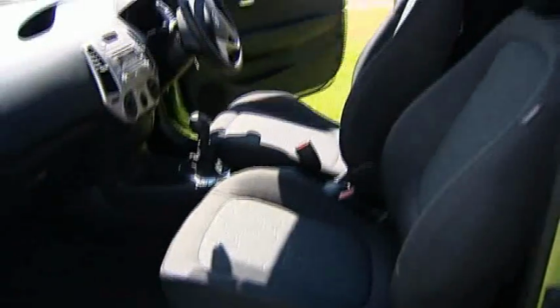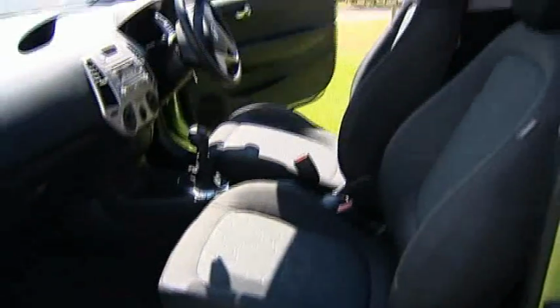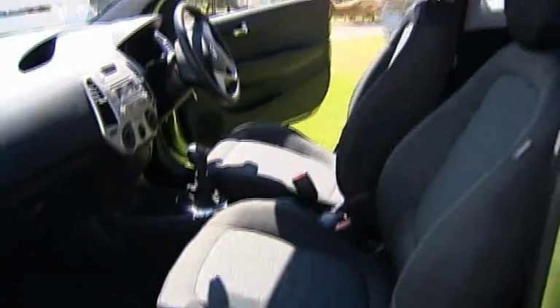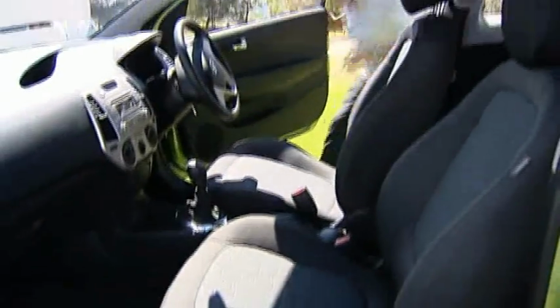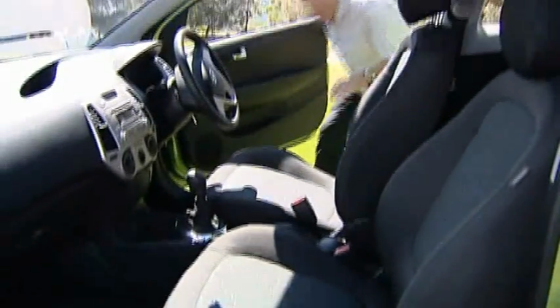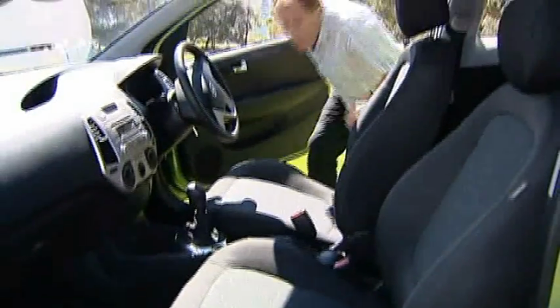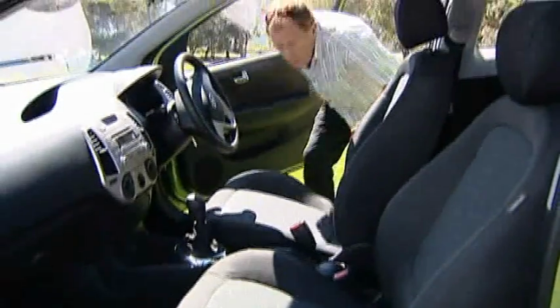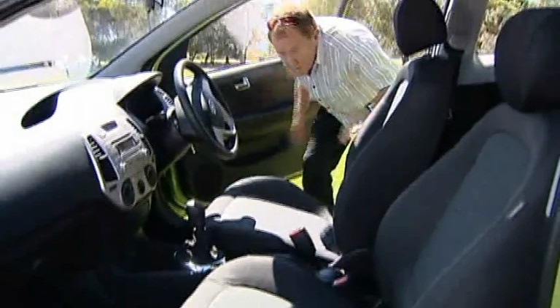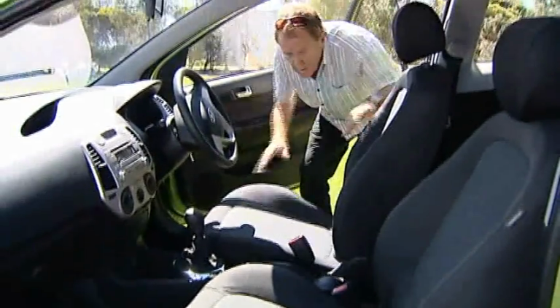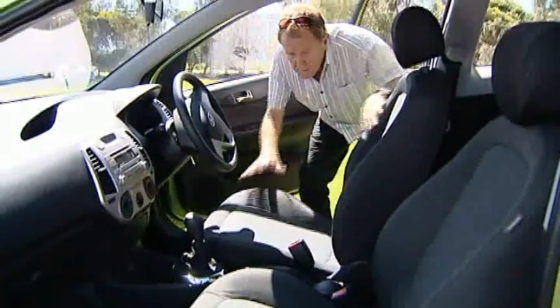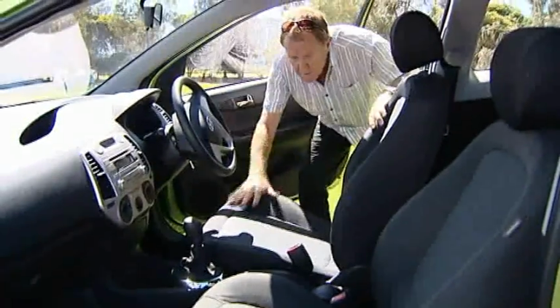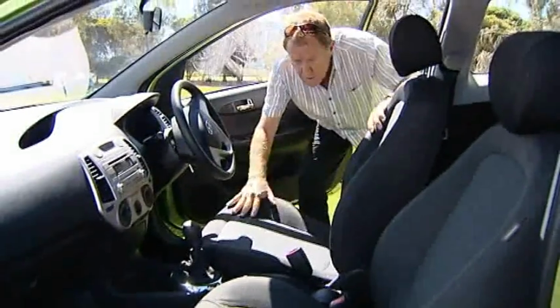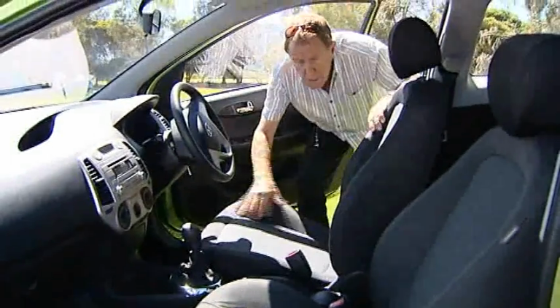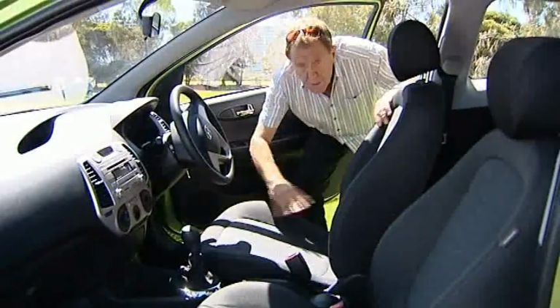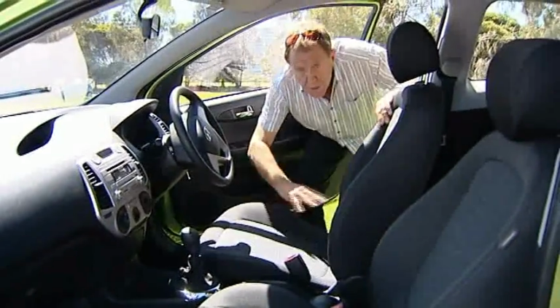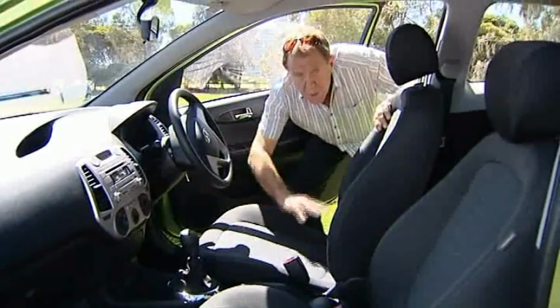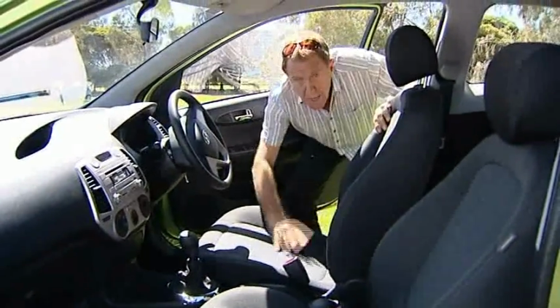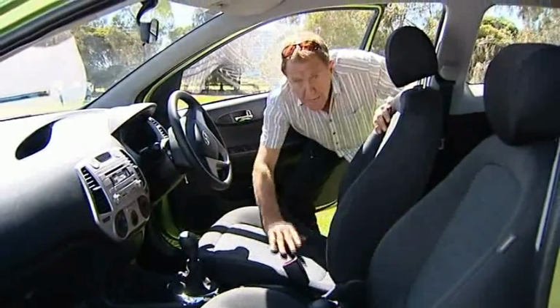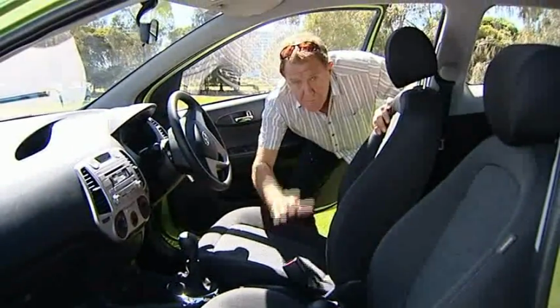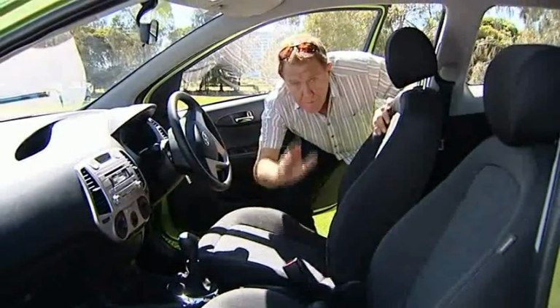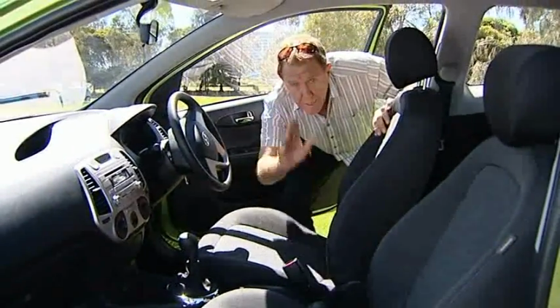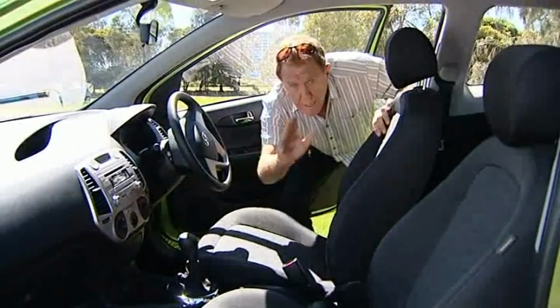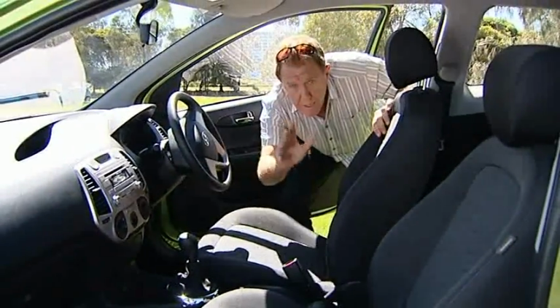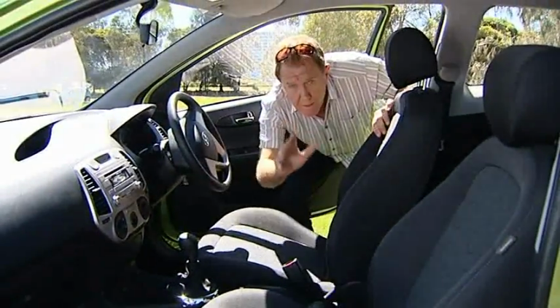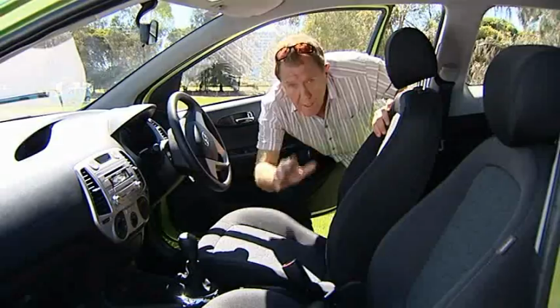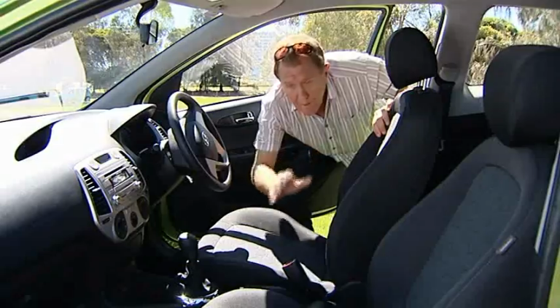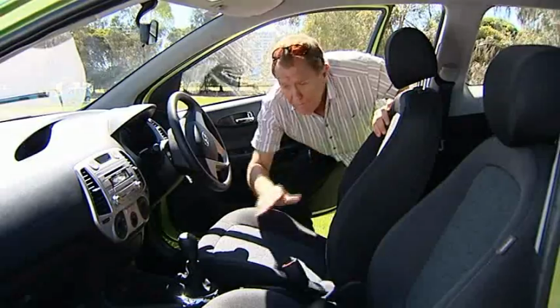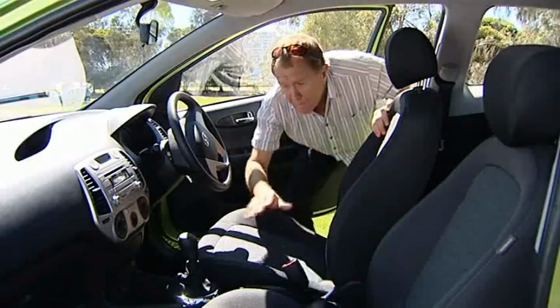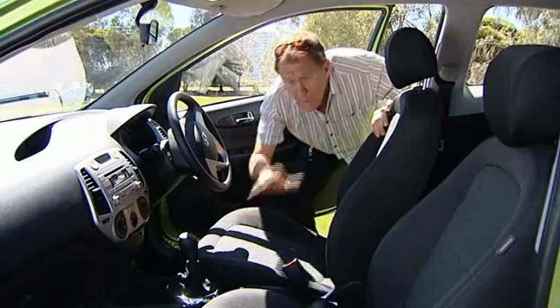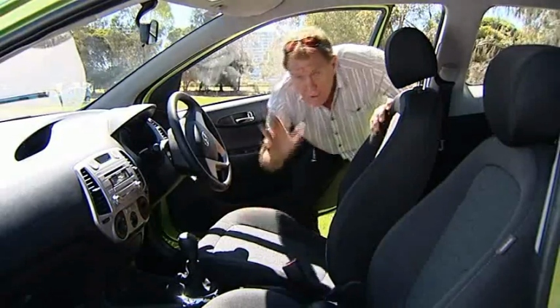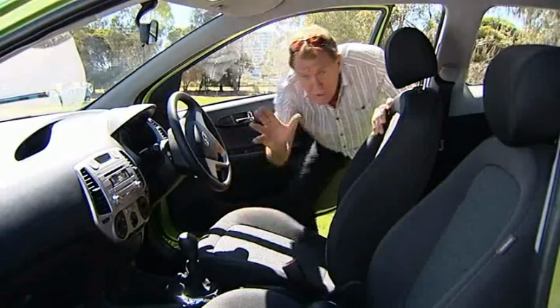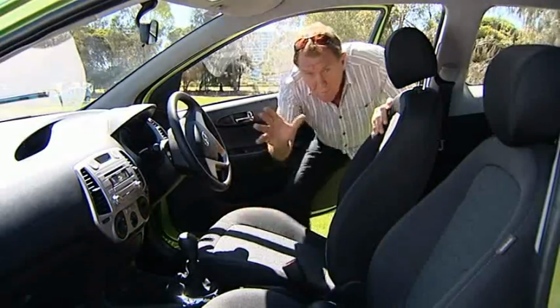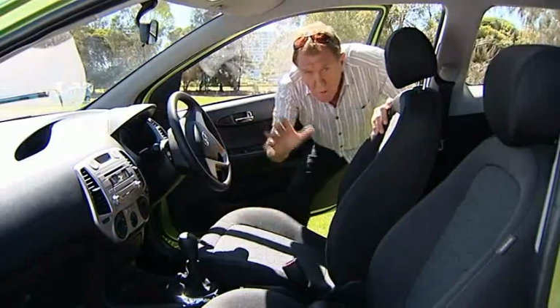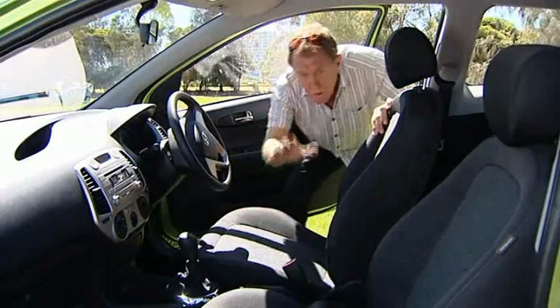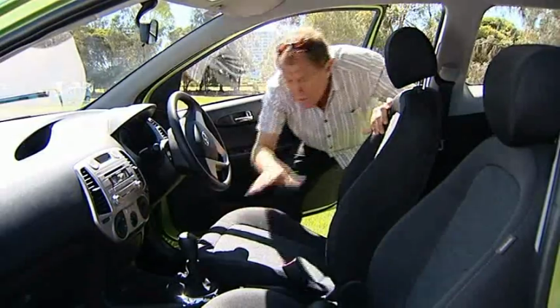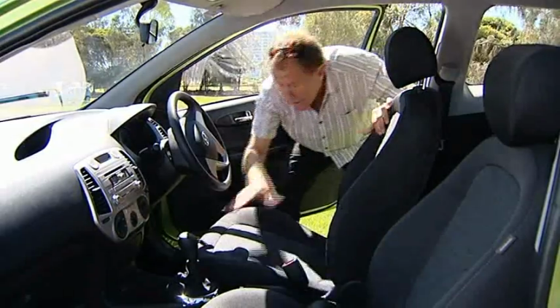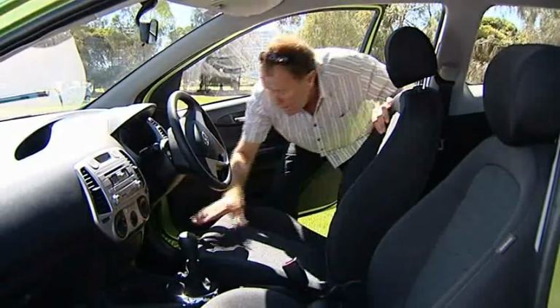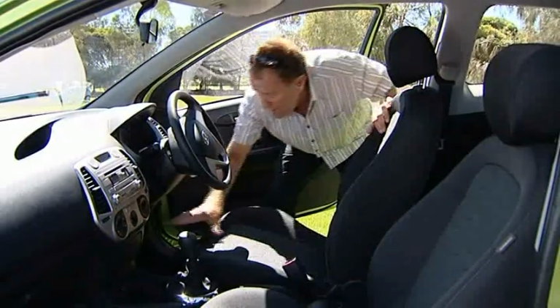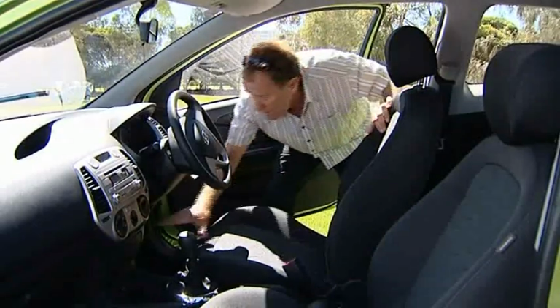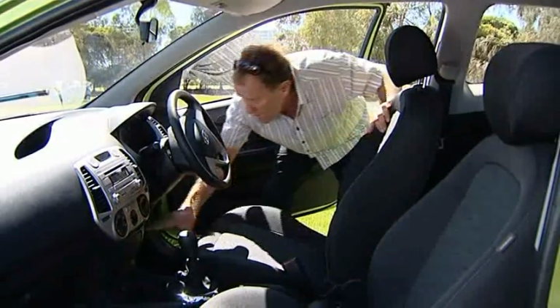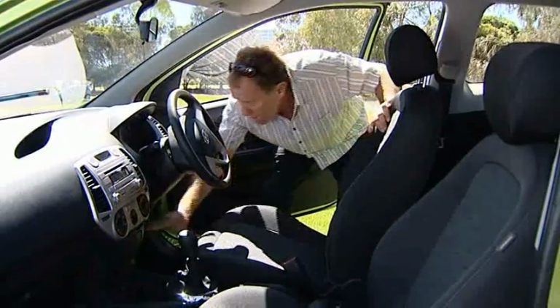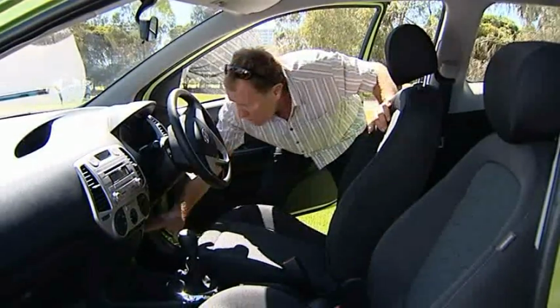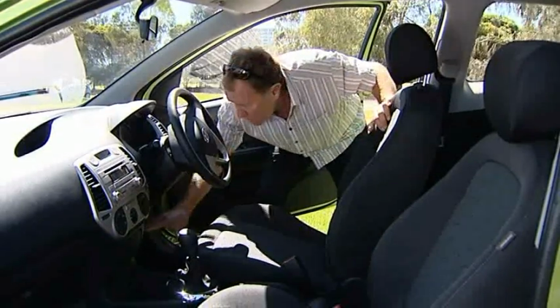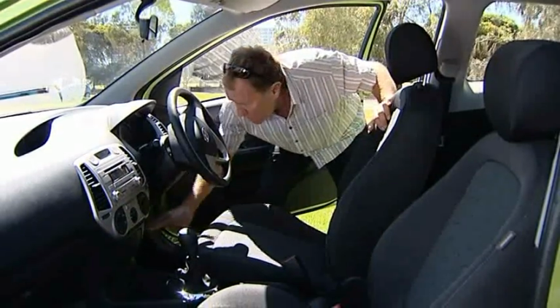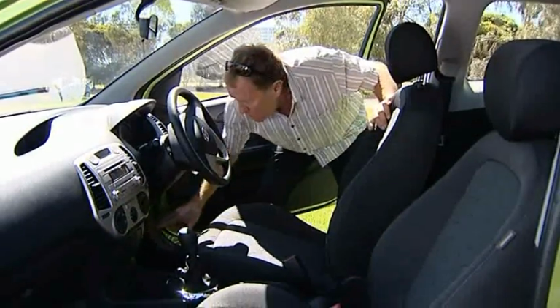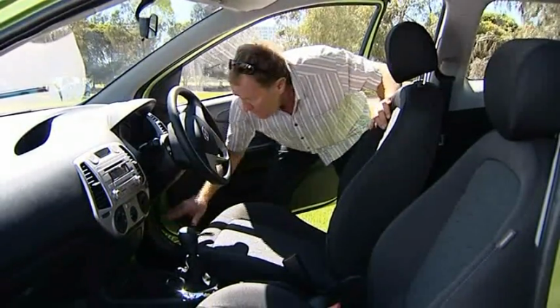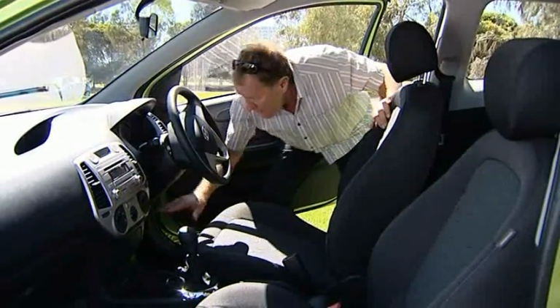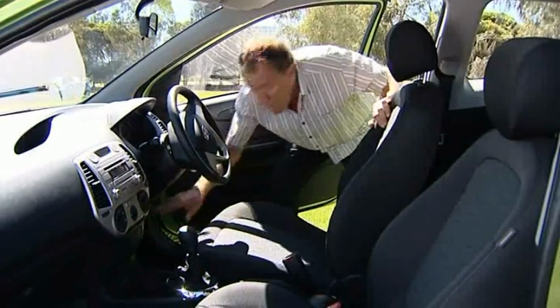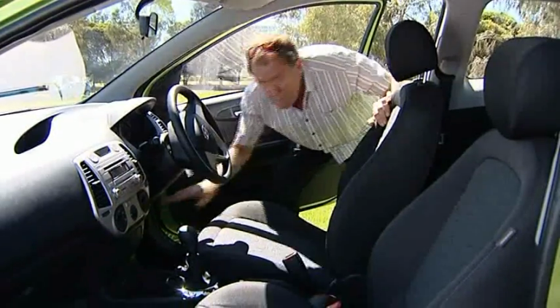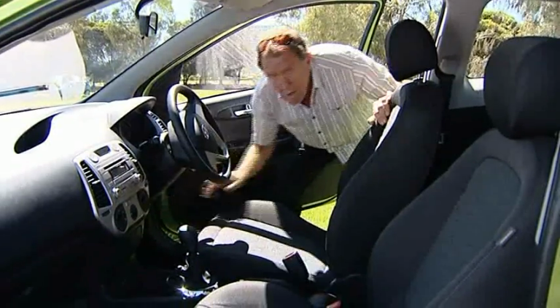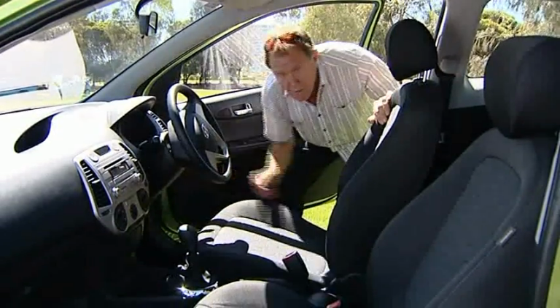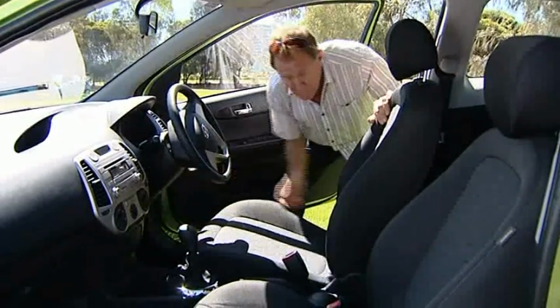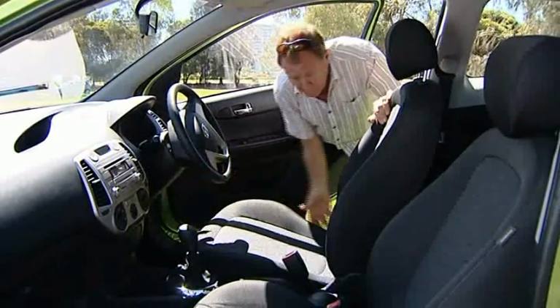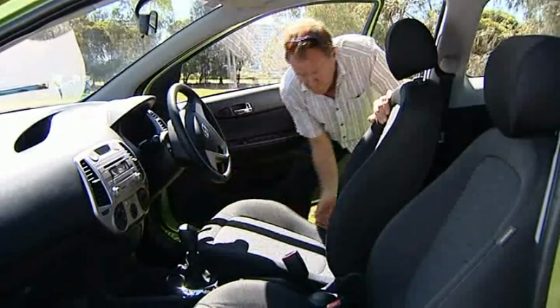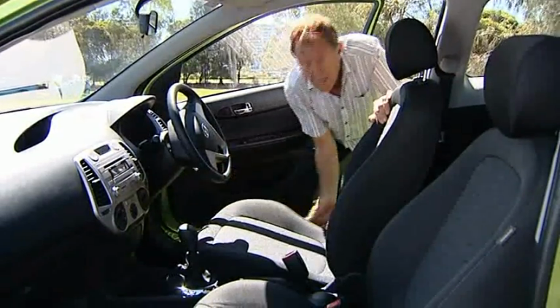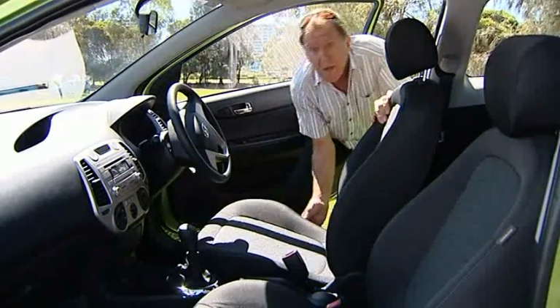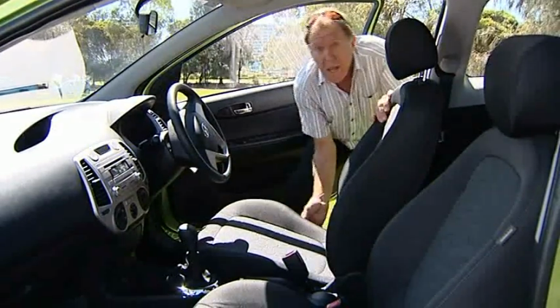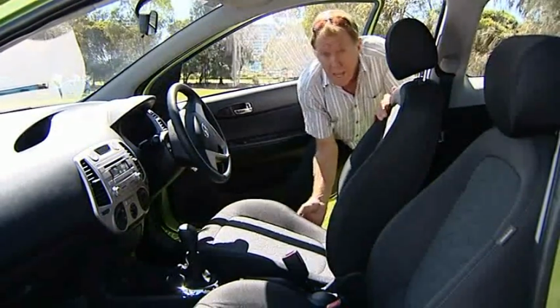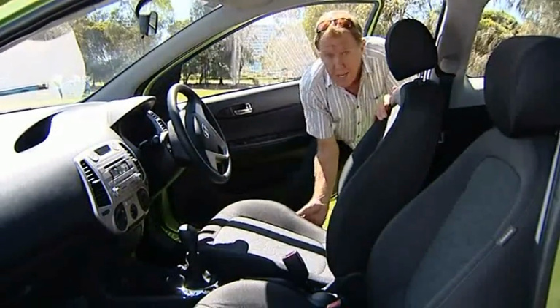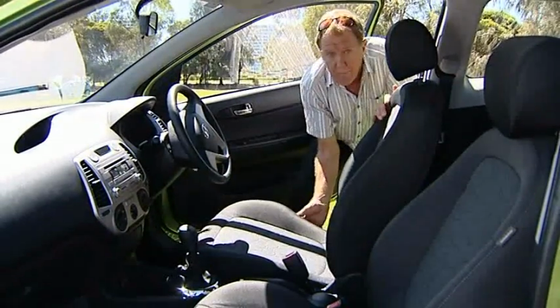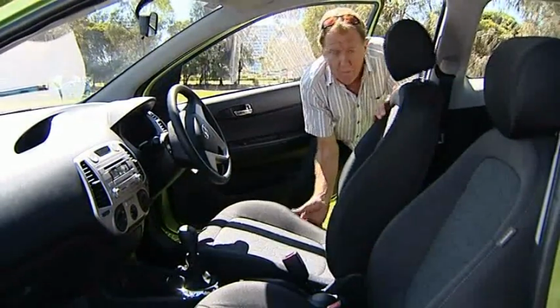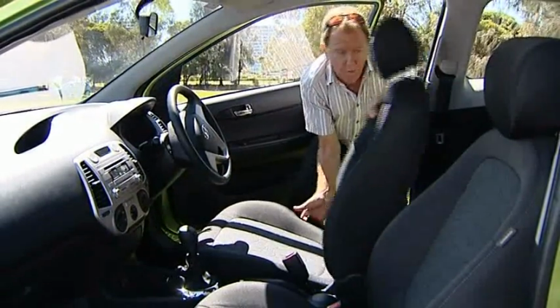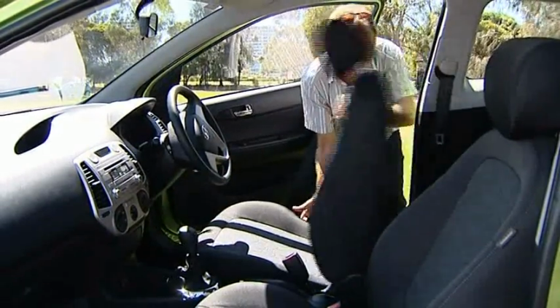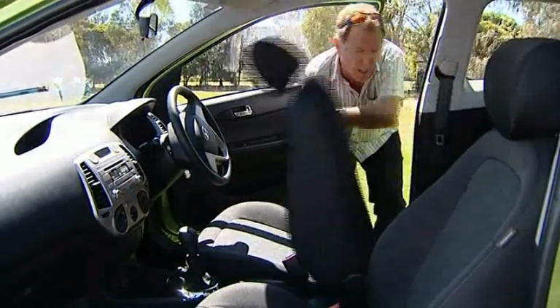Inside, the seats are shaped for that added comfort, and surprisingly there is a lot of room both in the front and the rear.